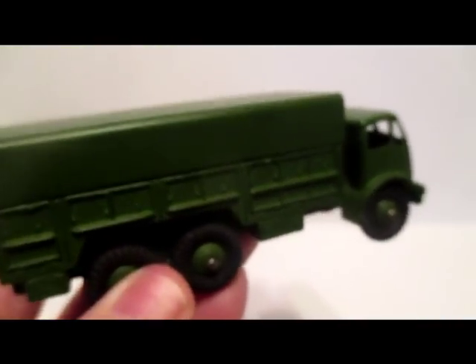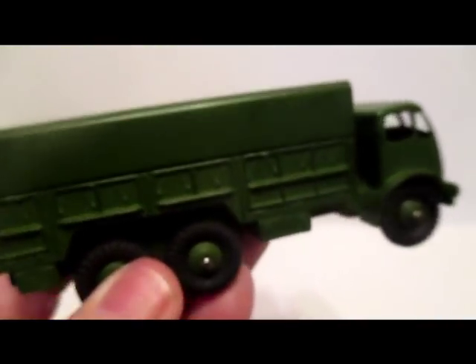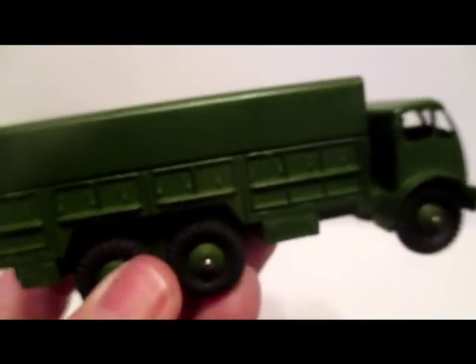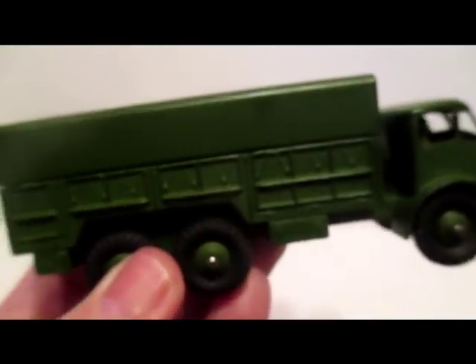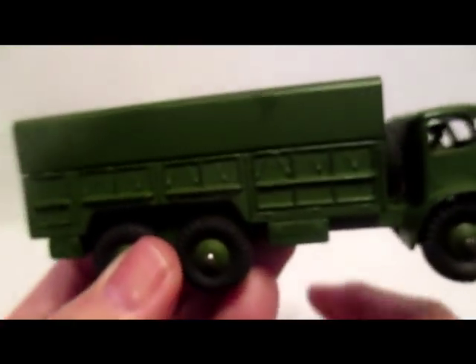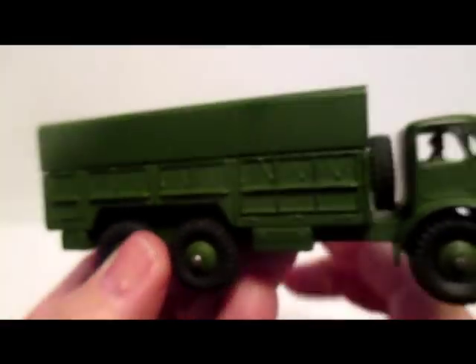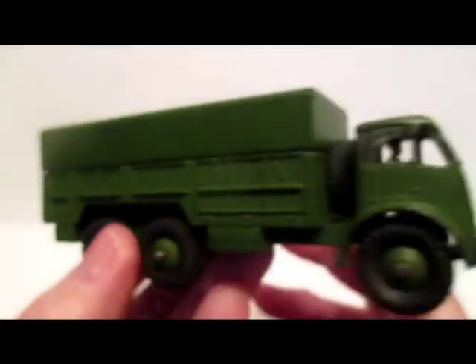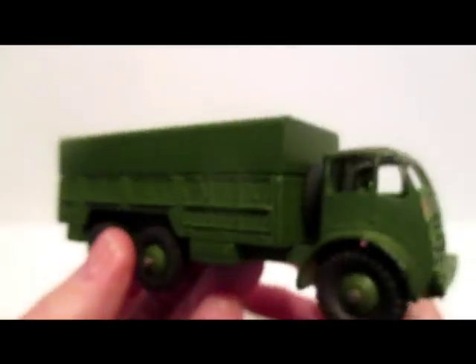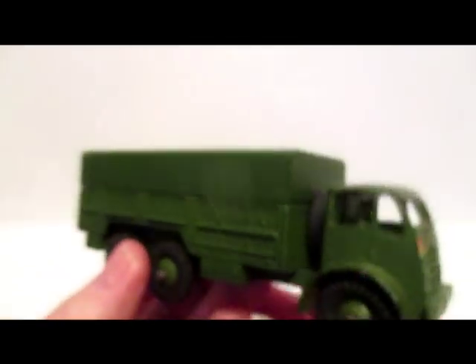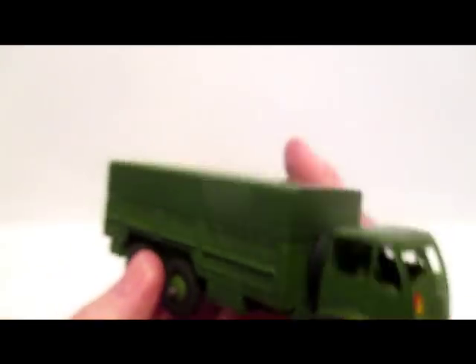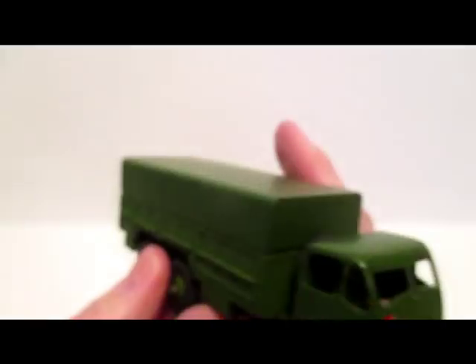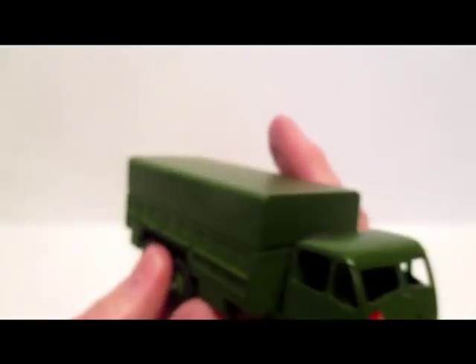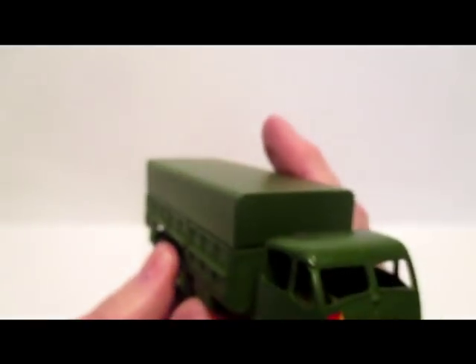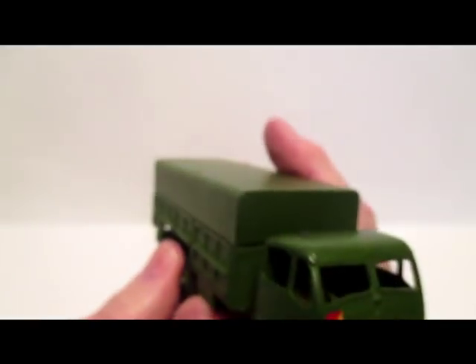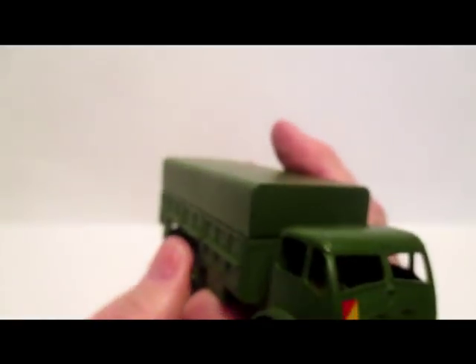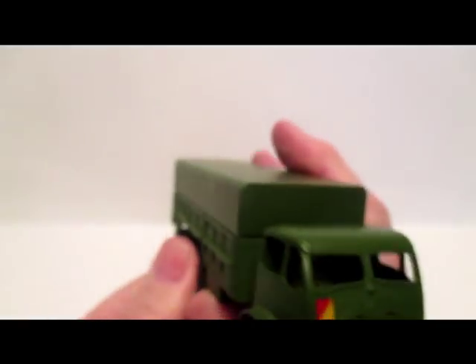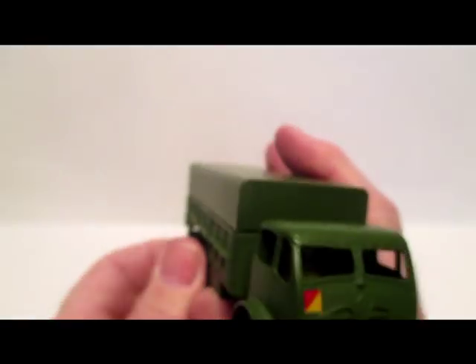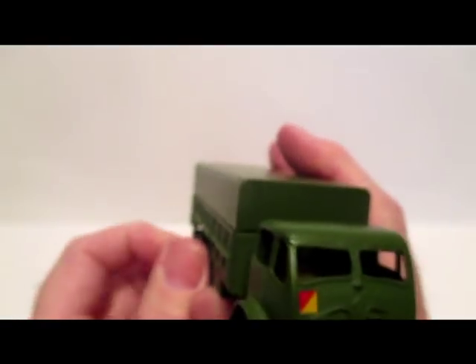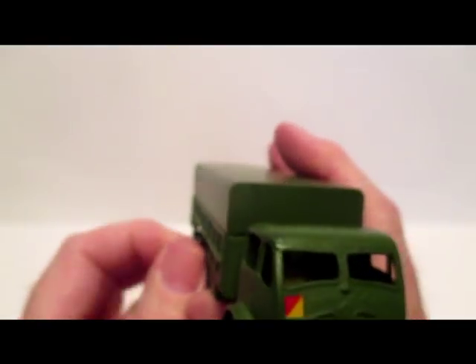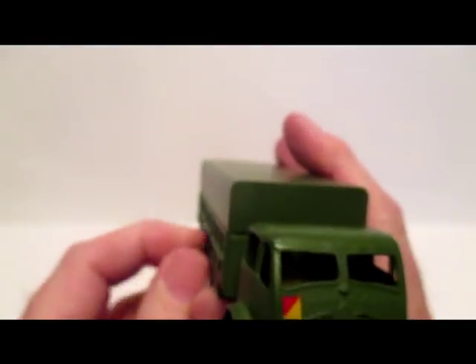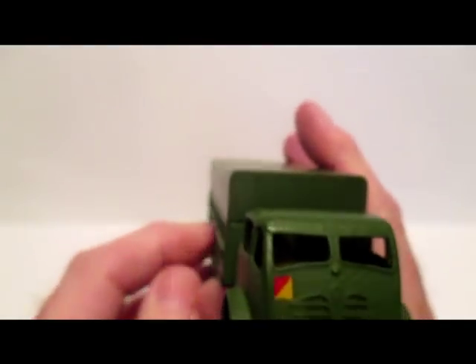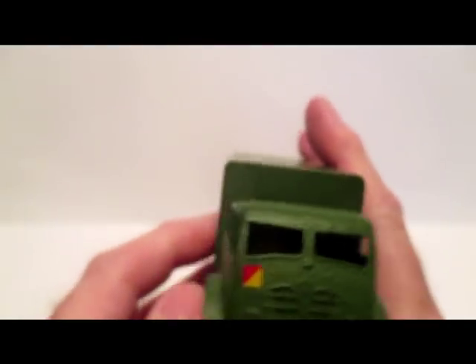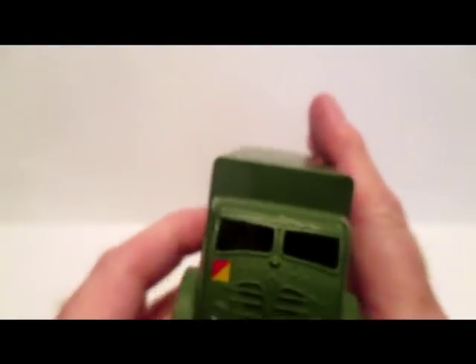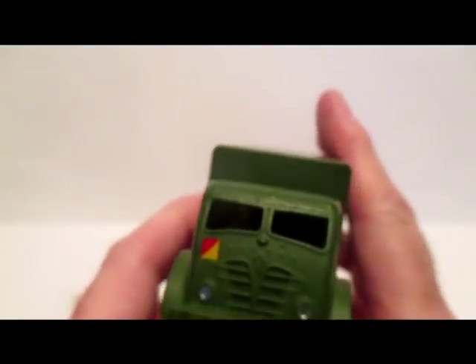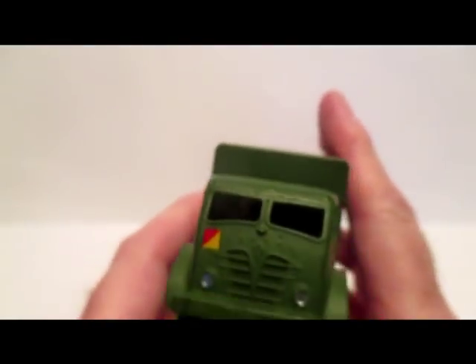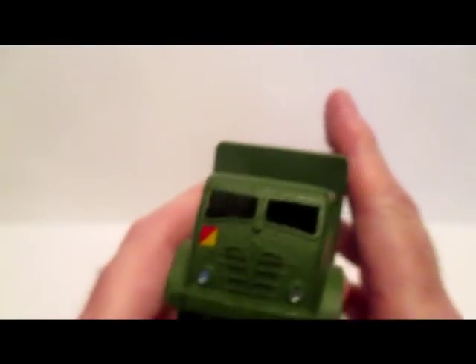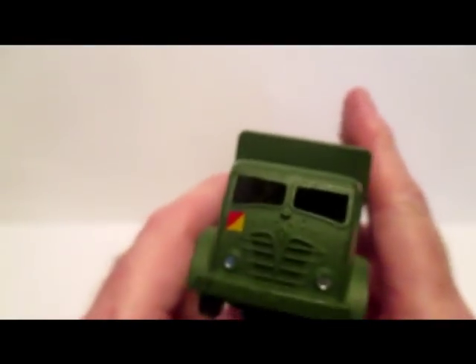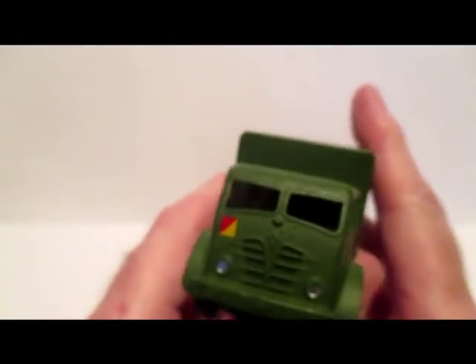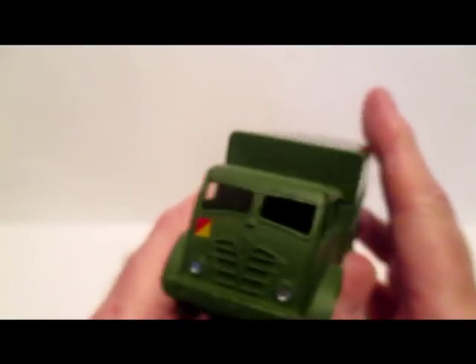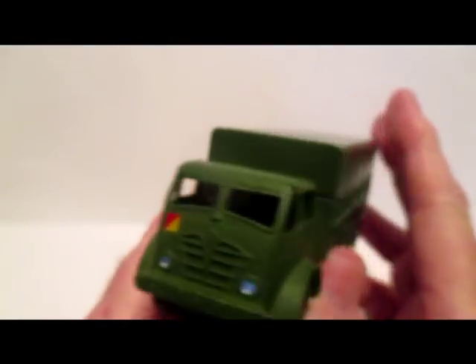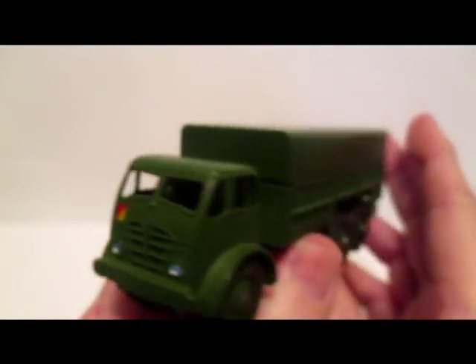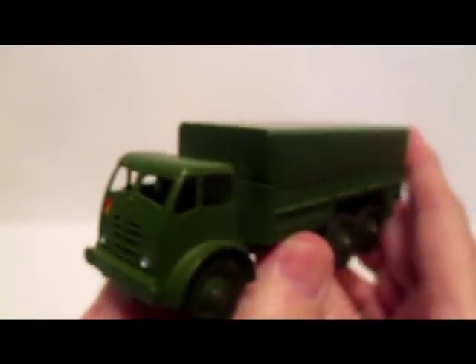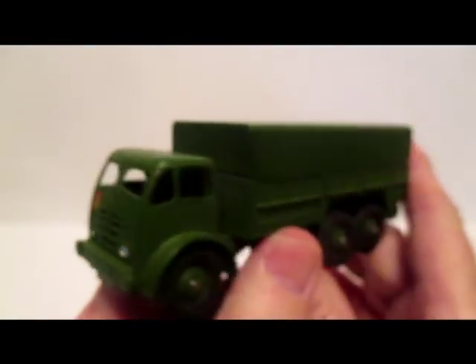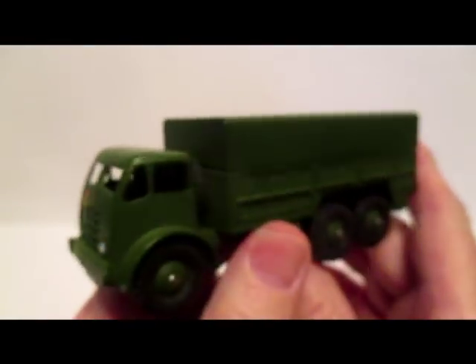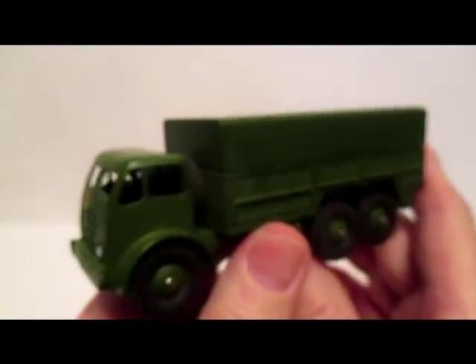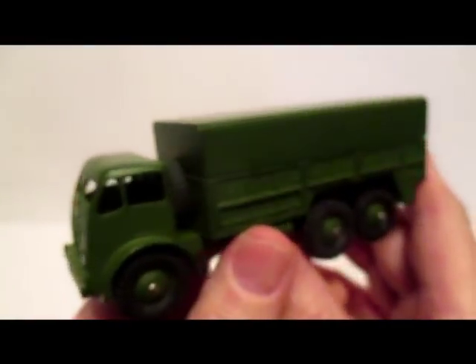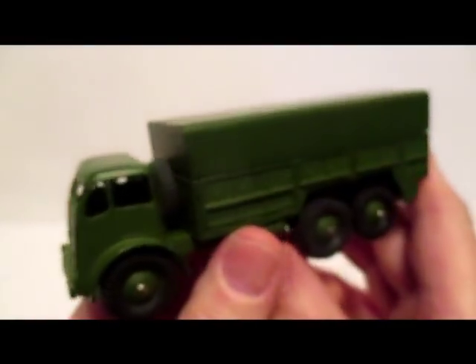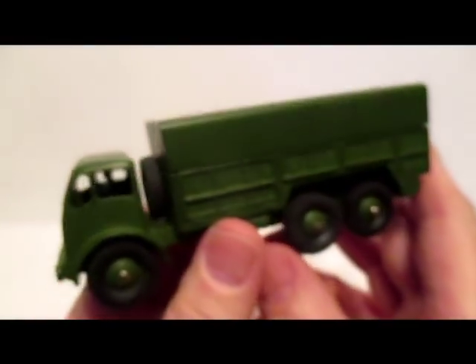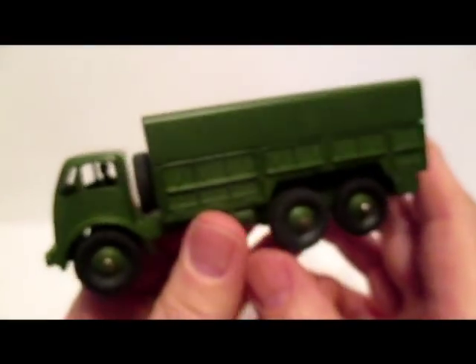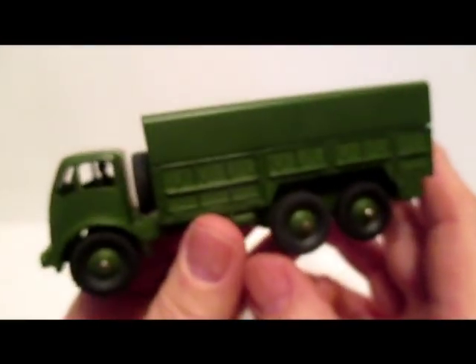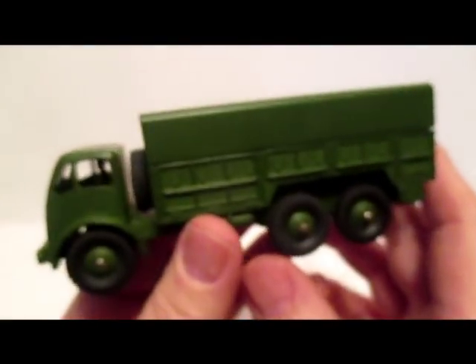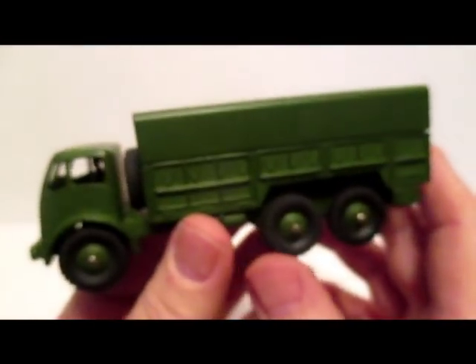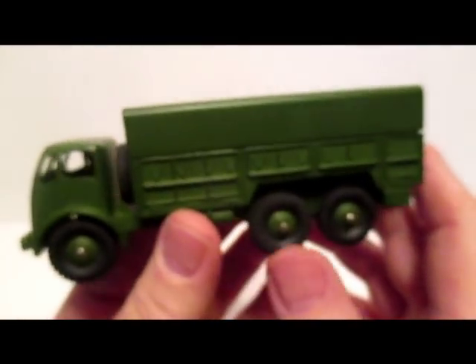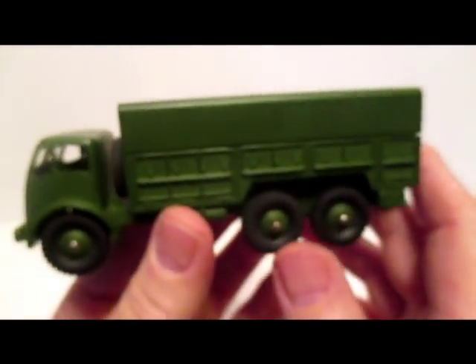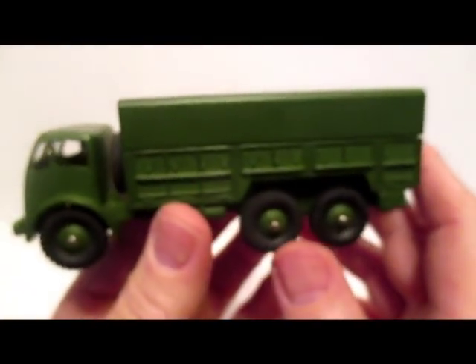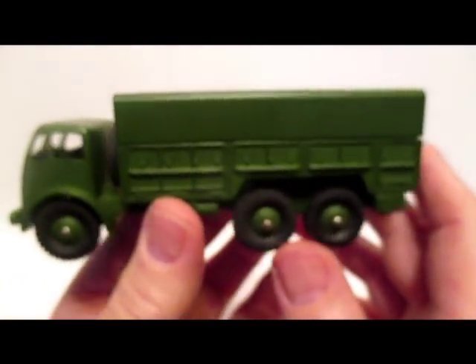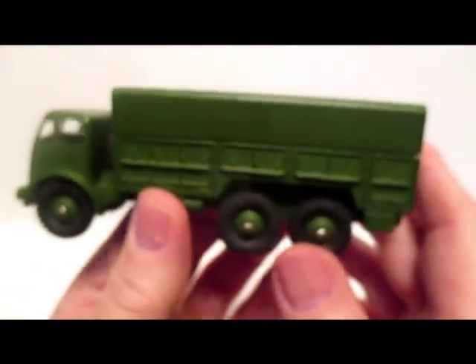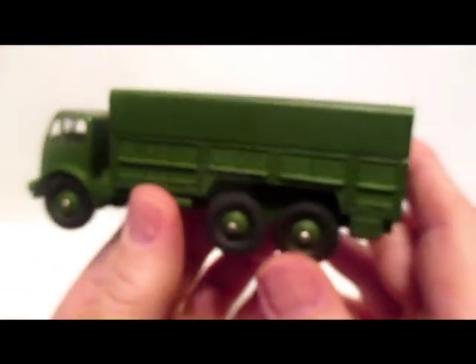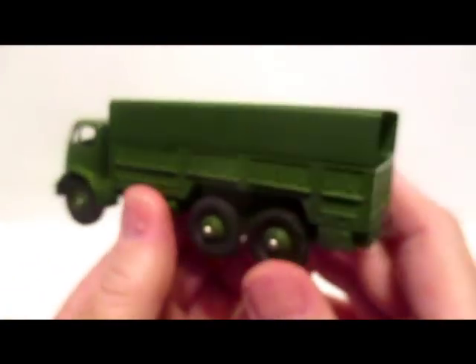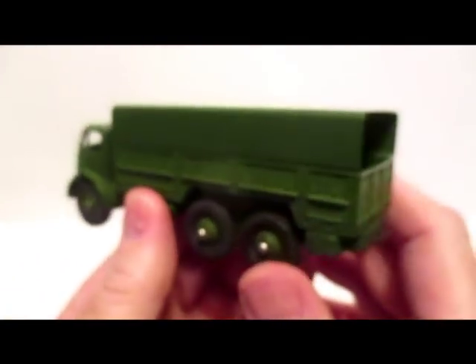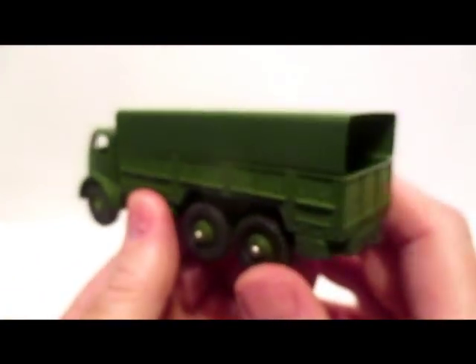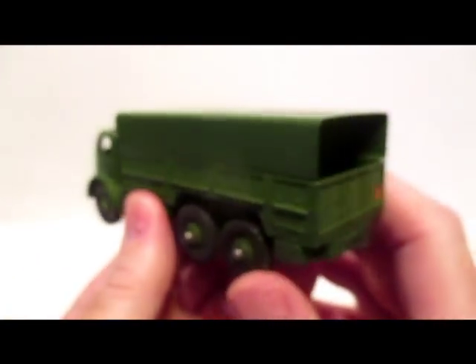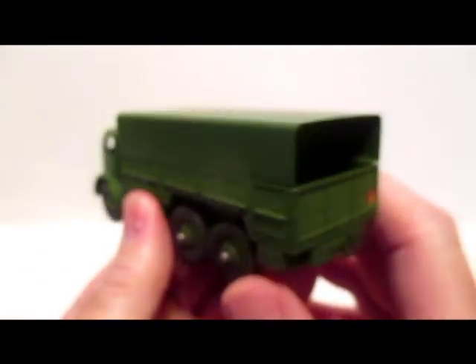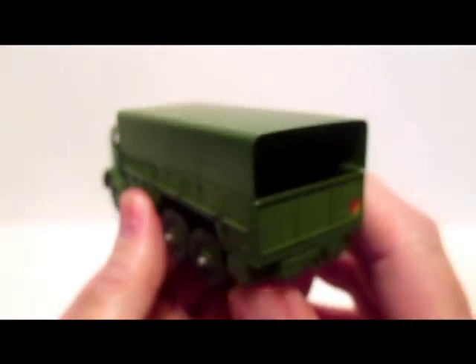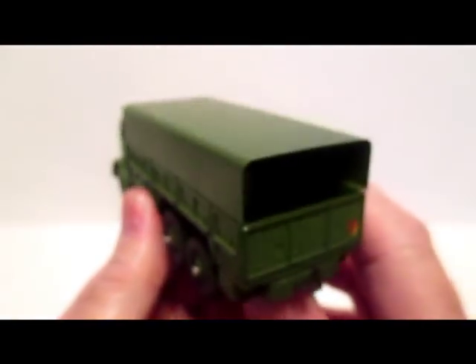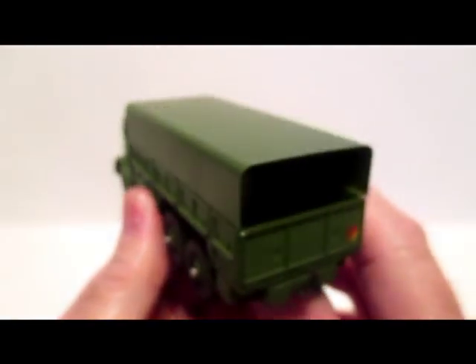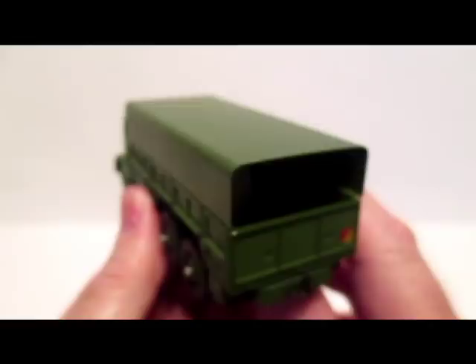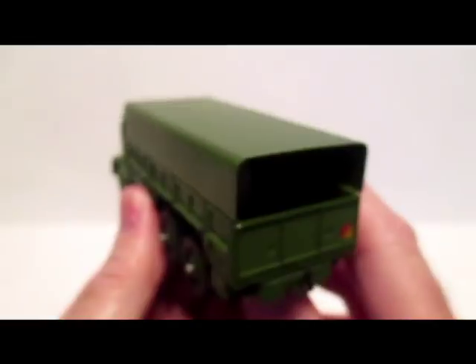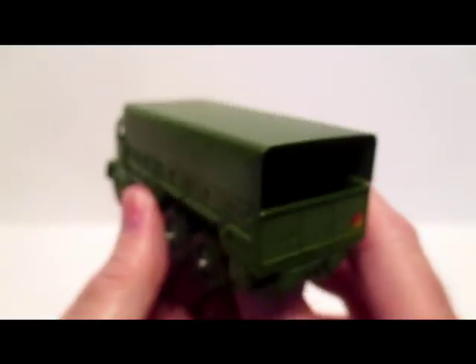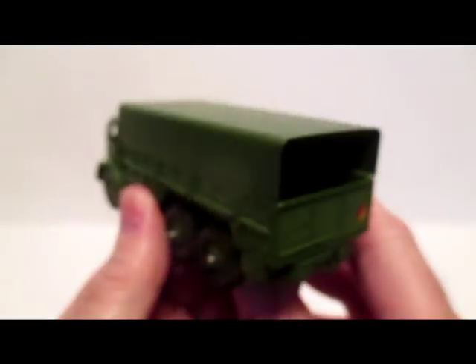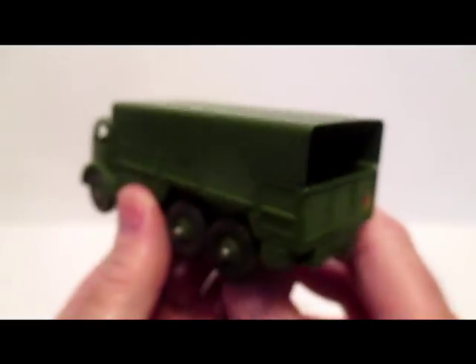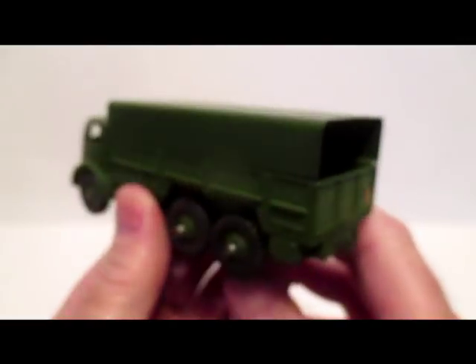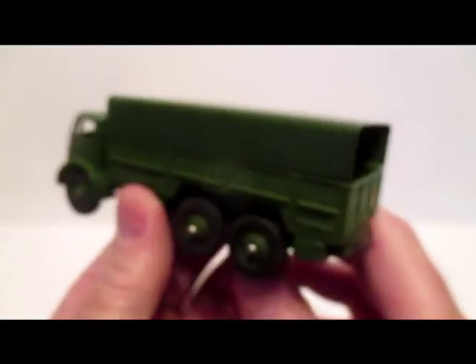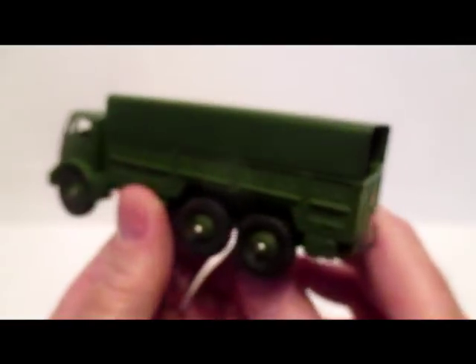Anyways, that's number 622, the 10-ton army truck, also known as the 10-ton lorry.